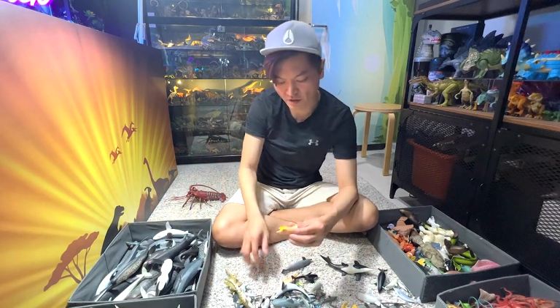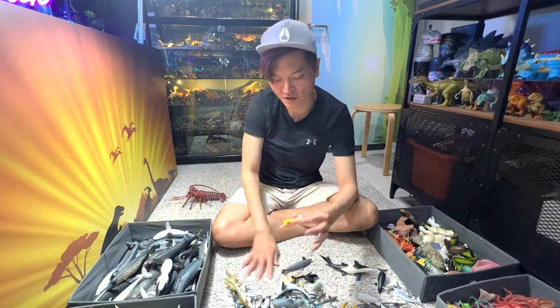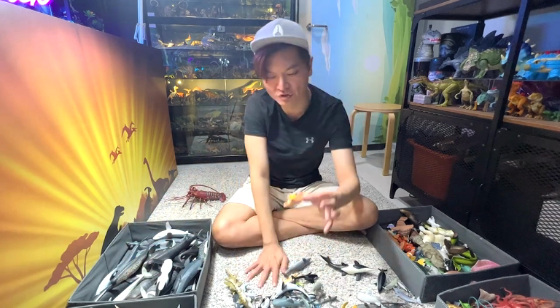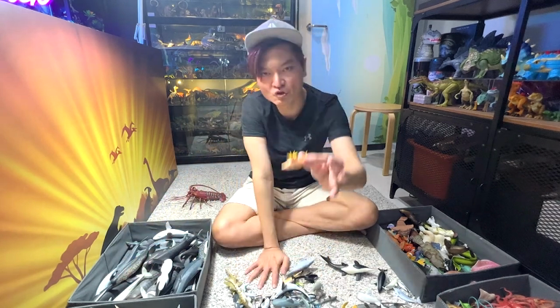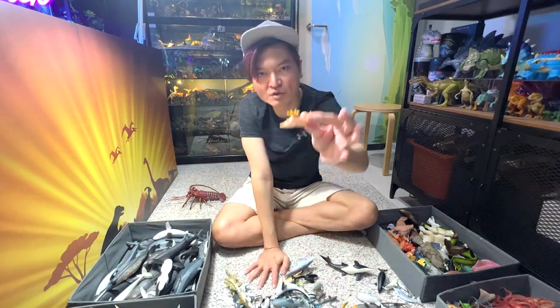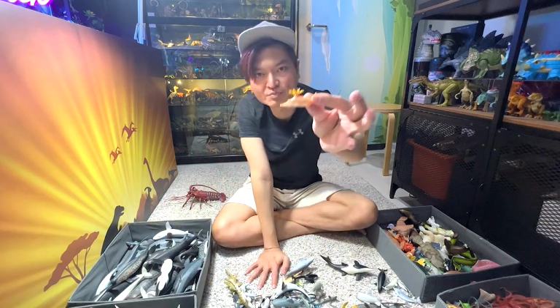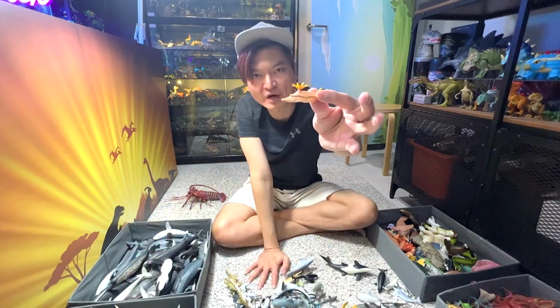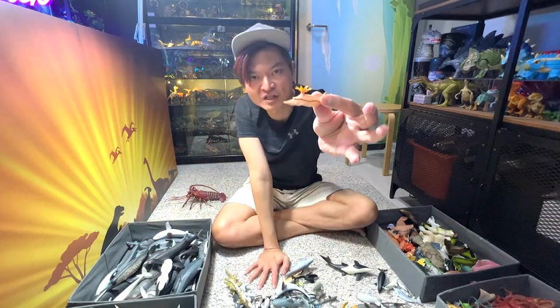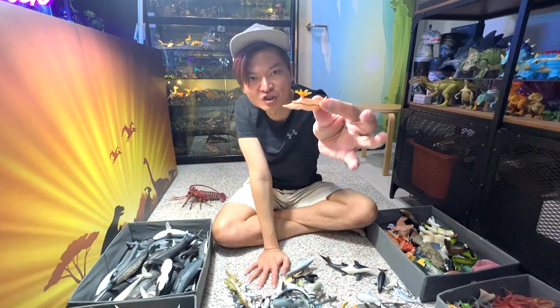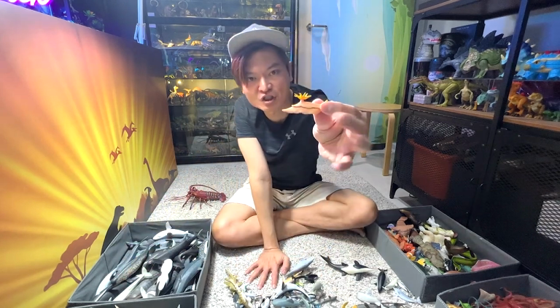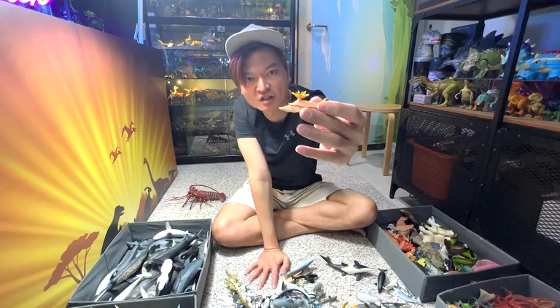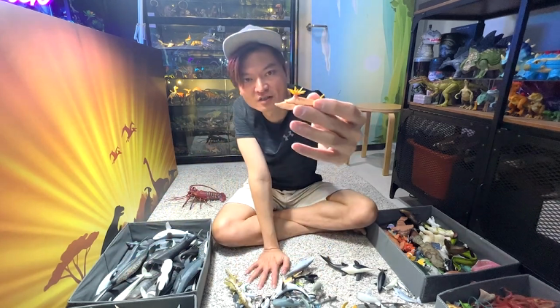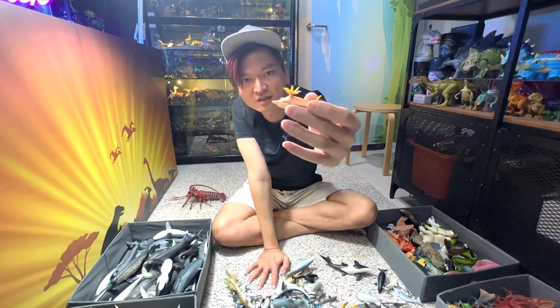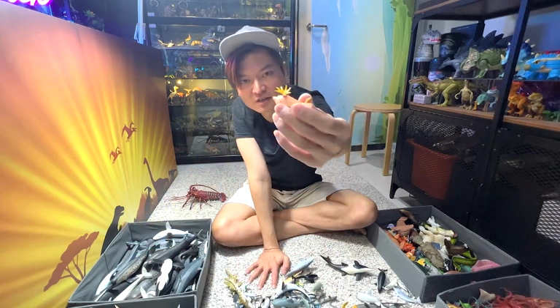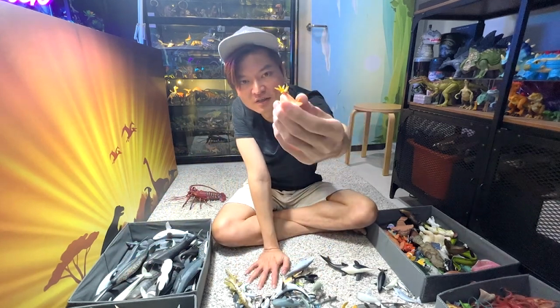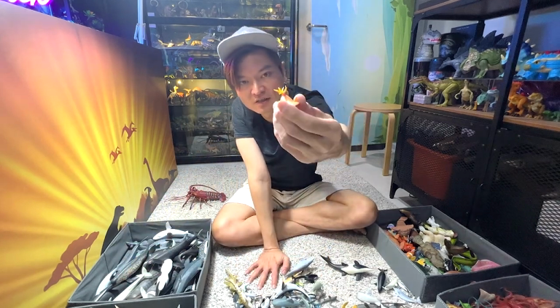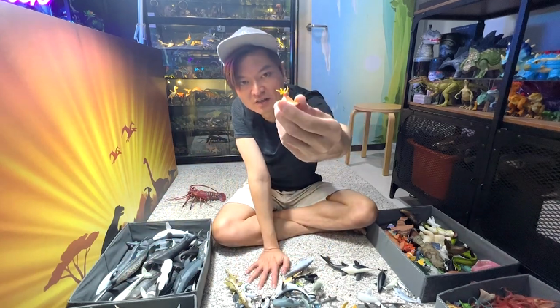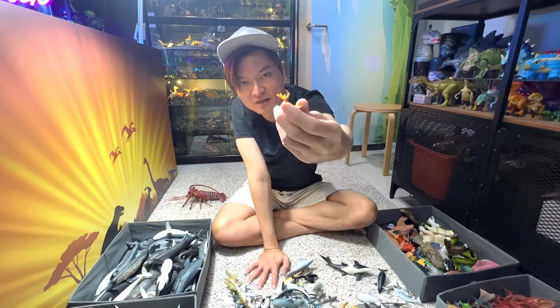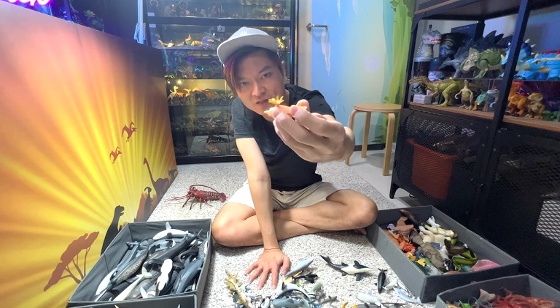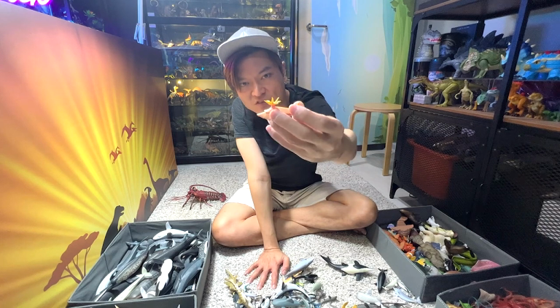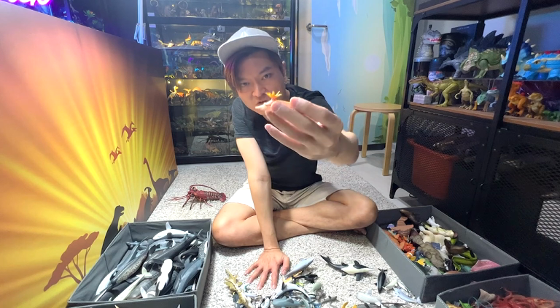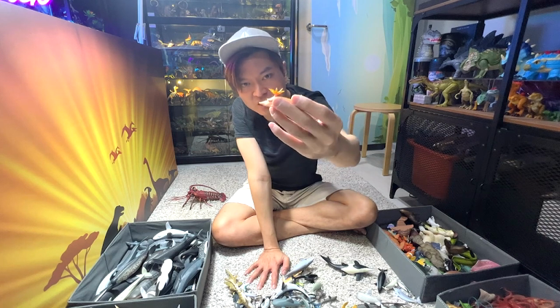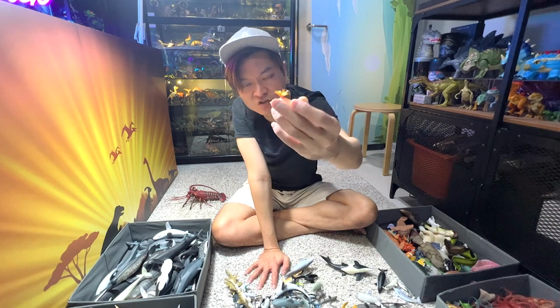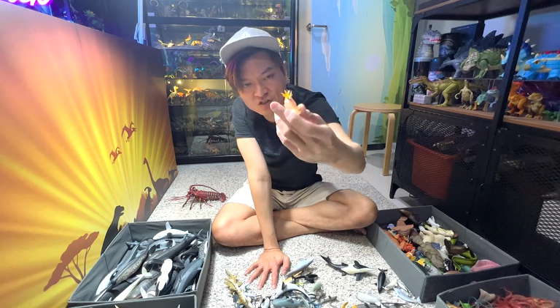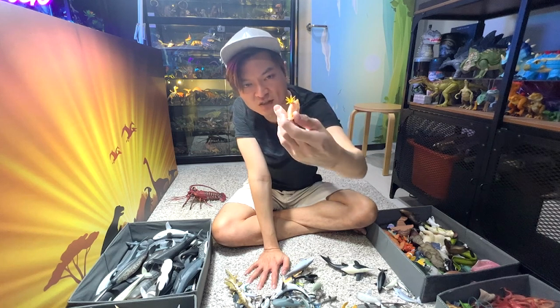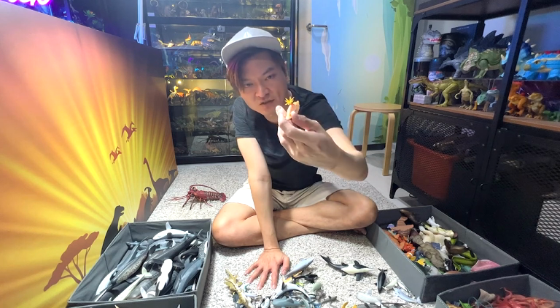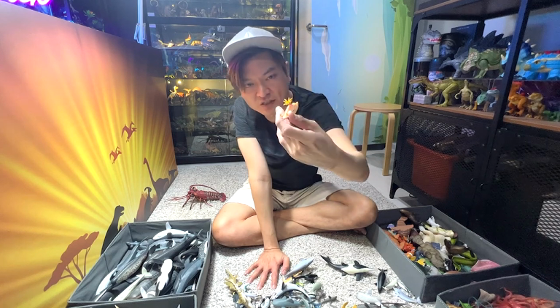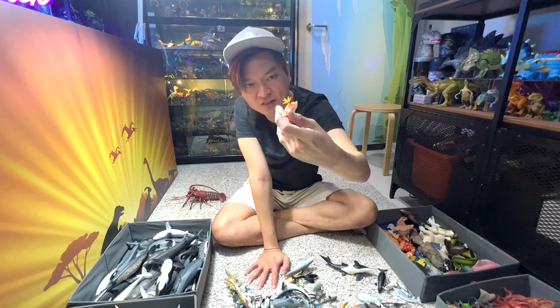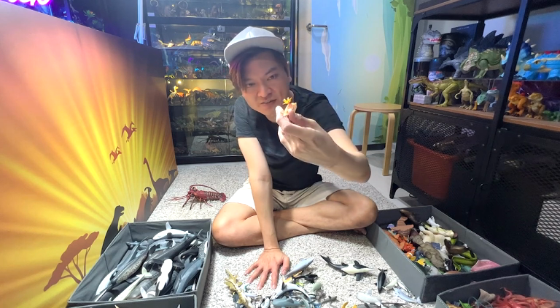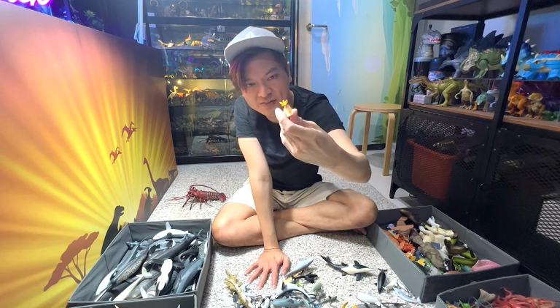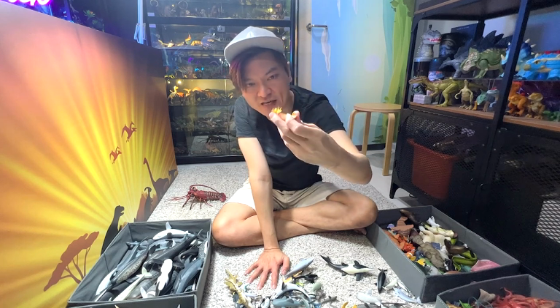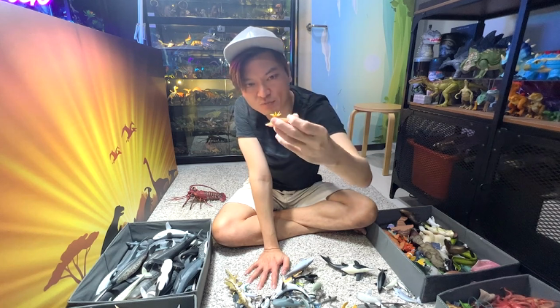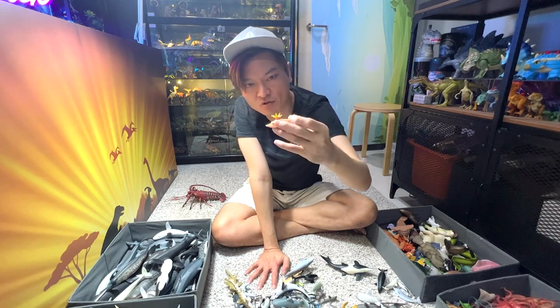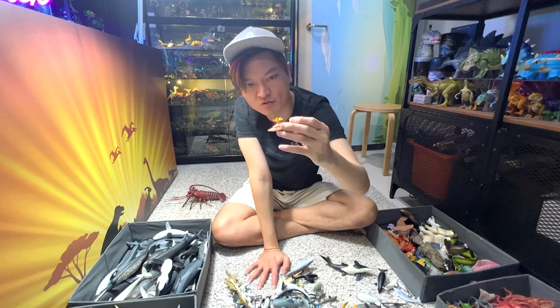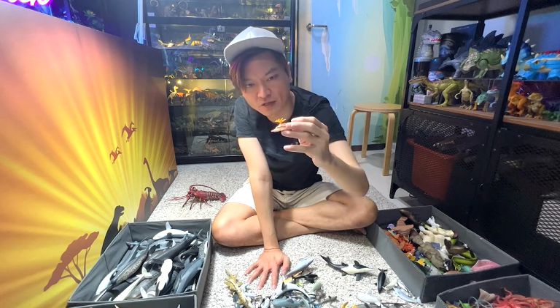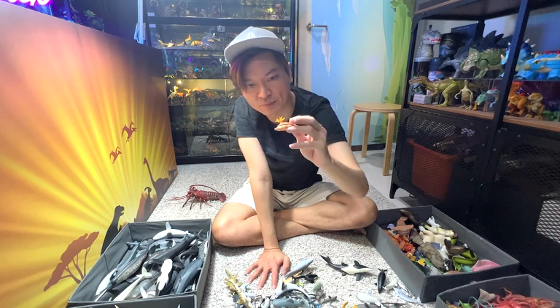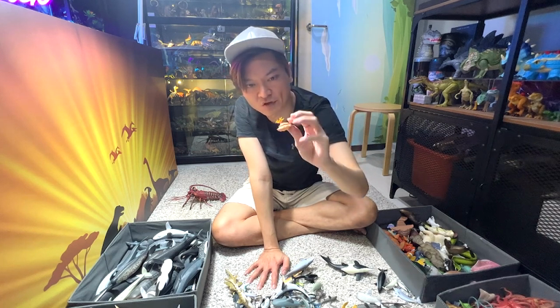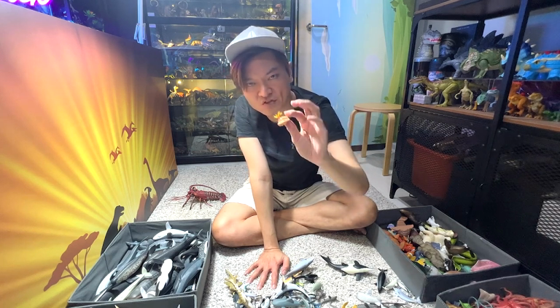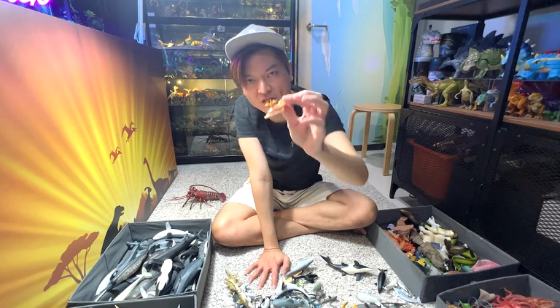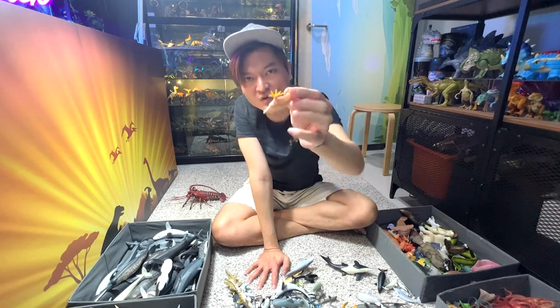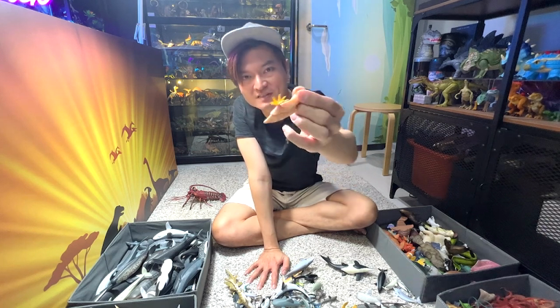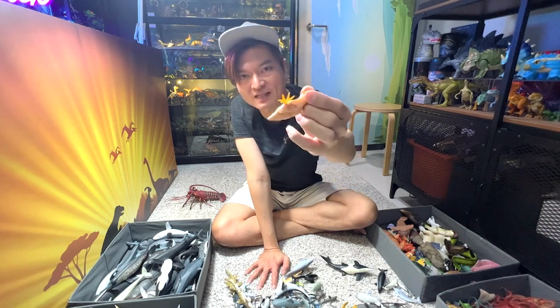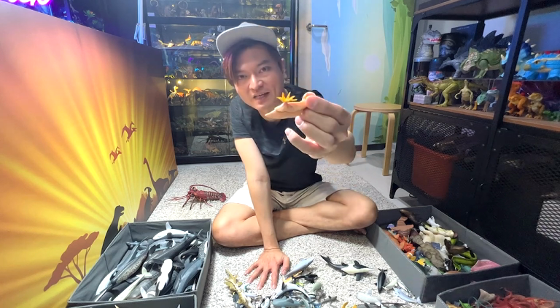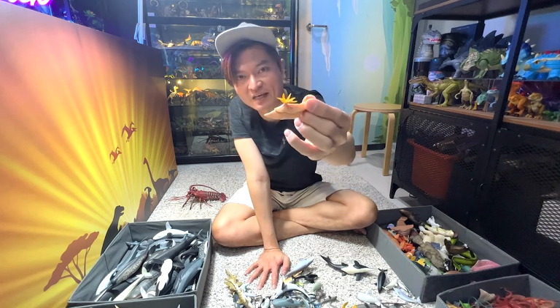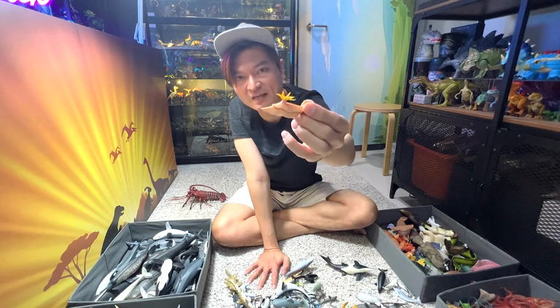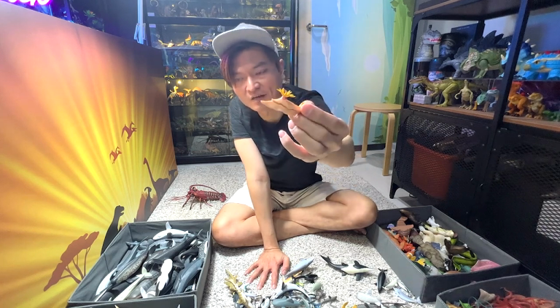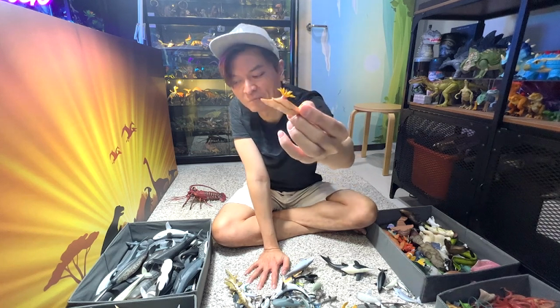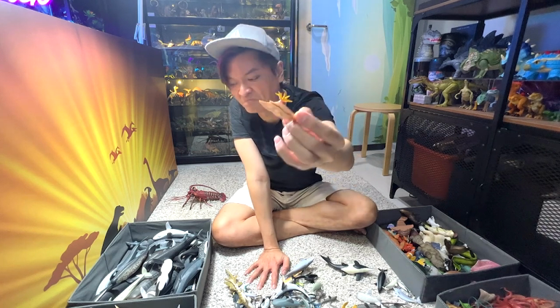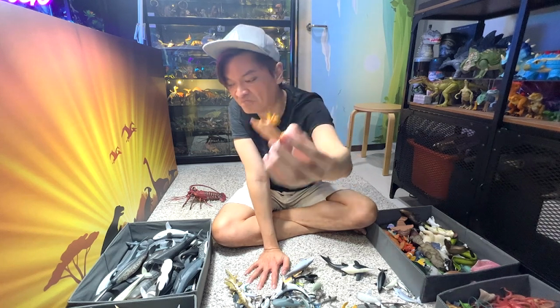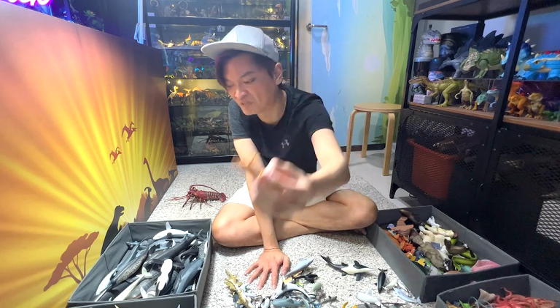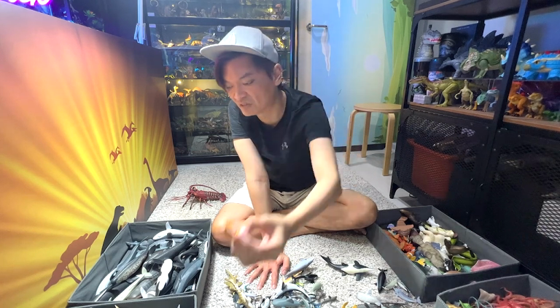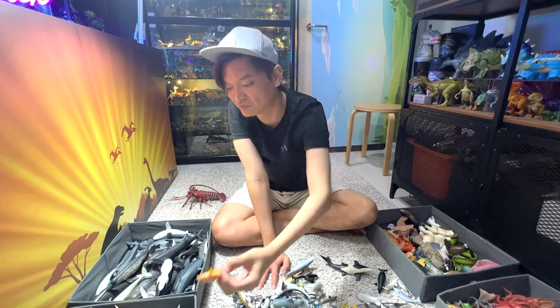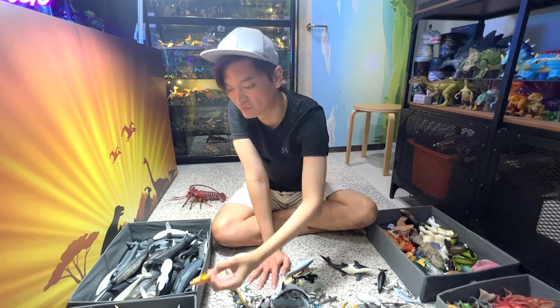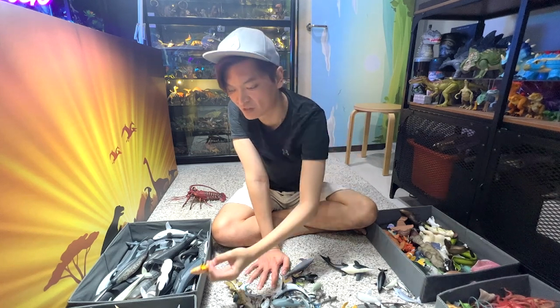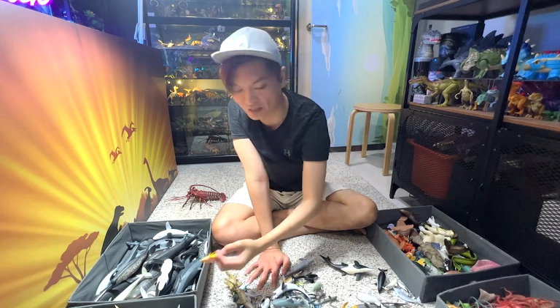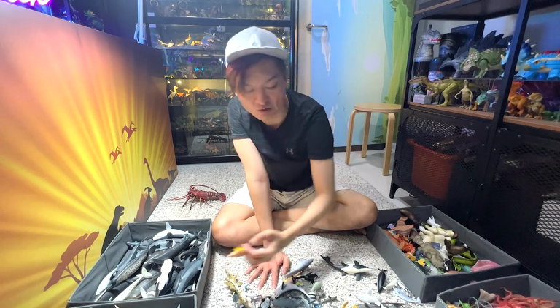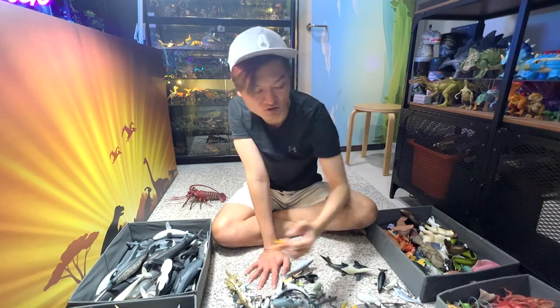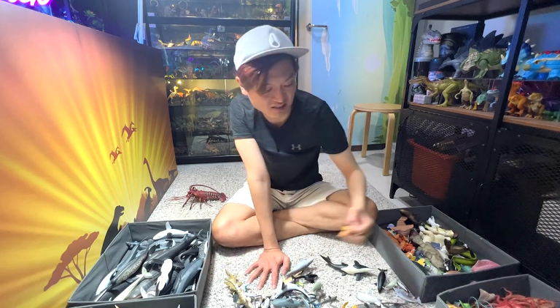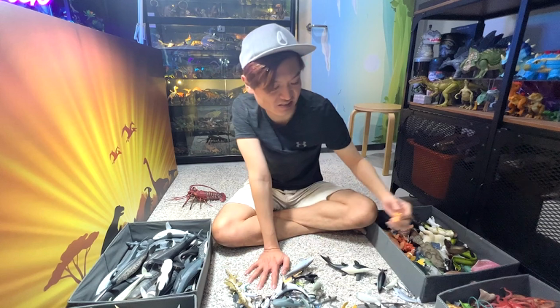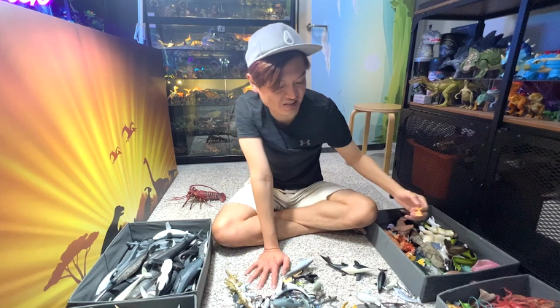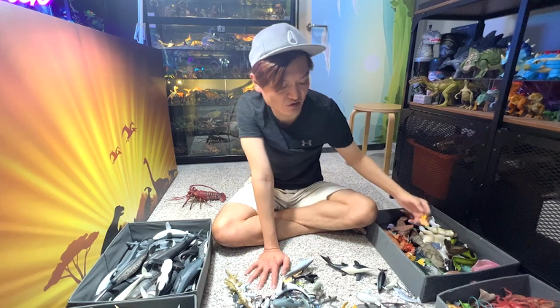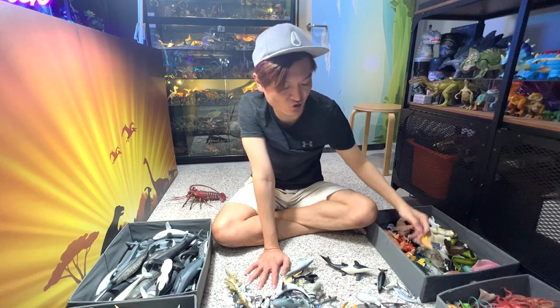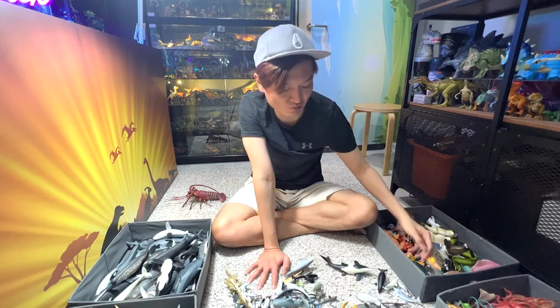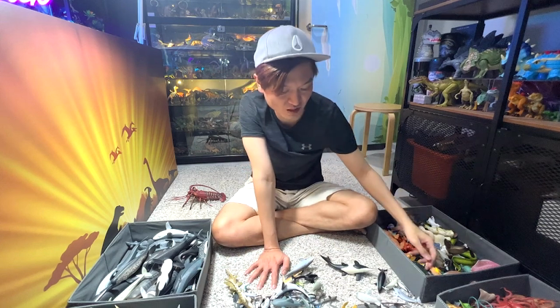Nautilus — it's a very interesting-looking sea animal because it looks like a snail to me.